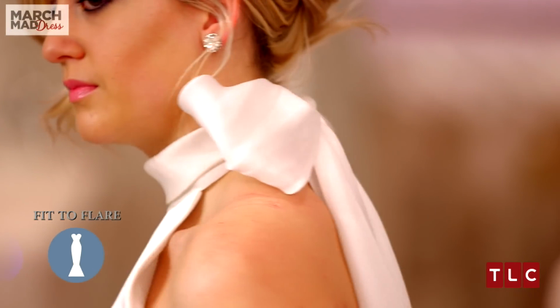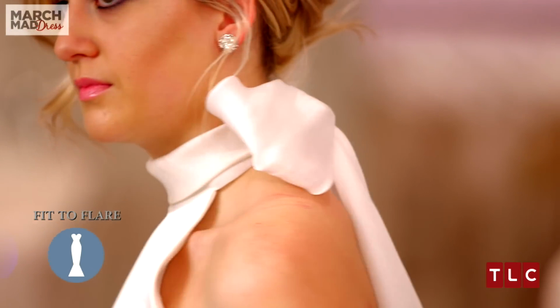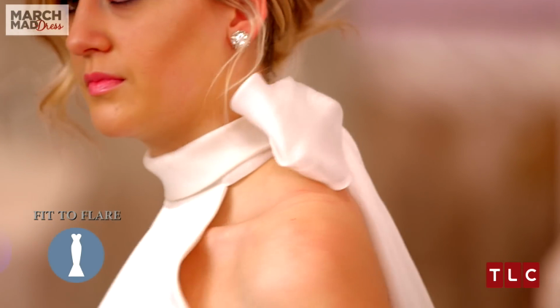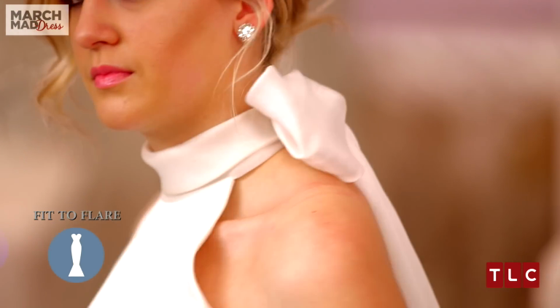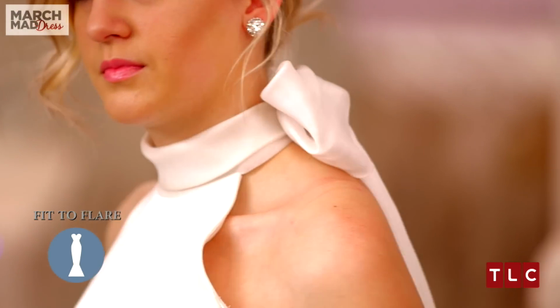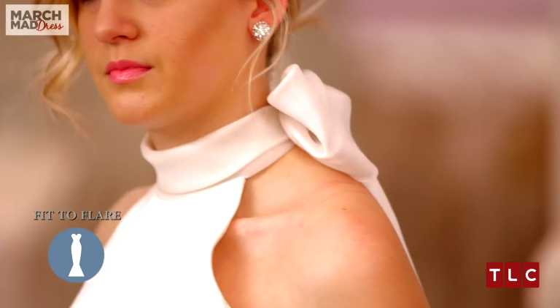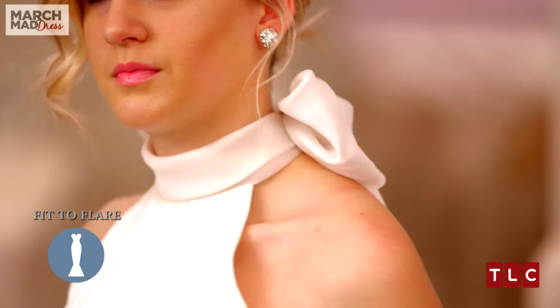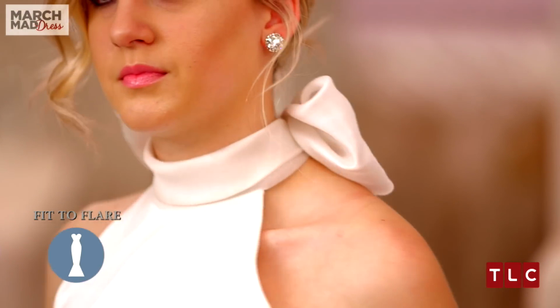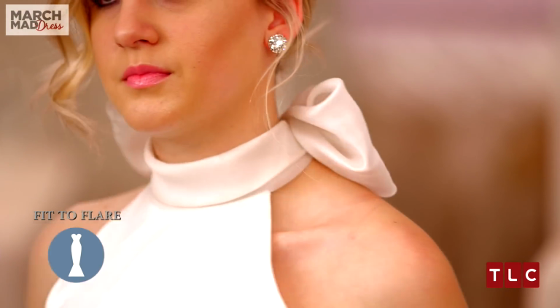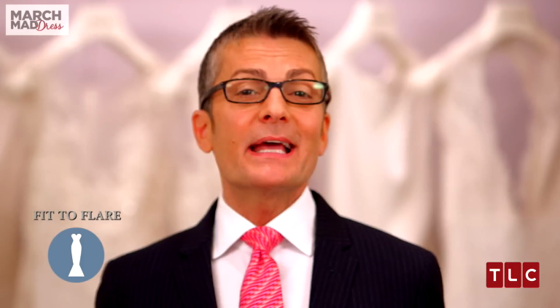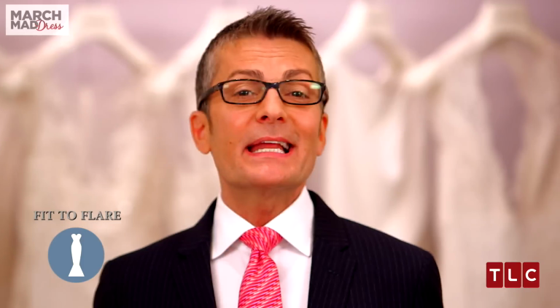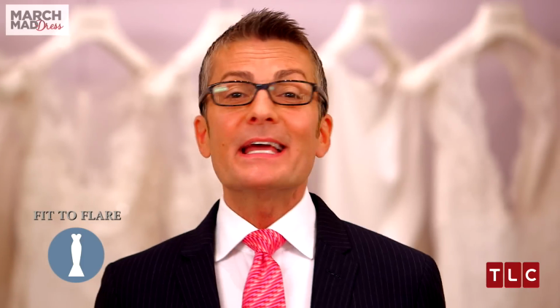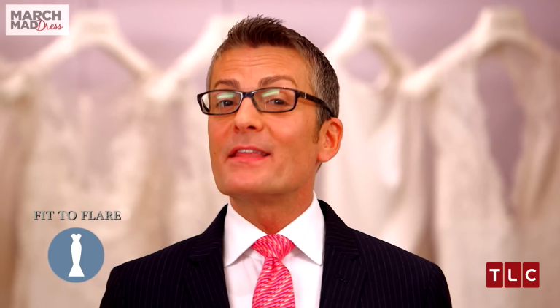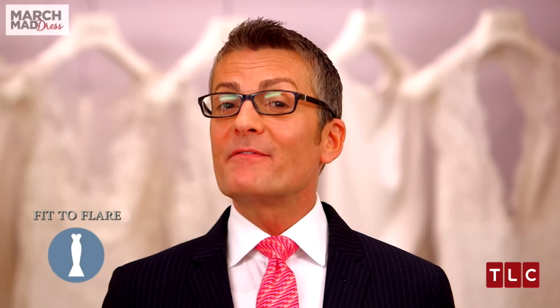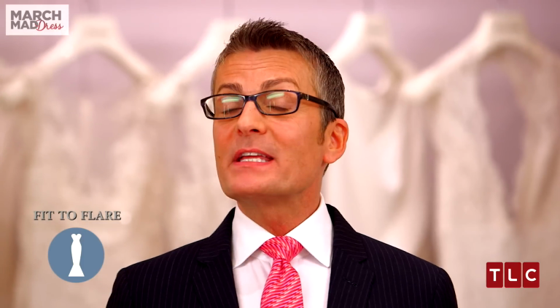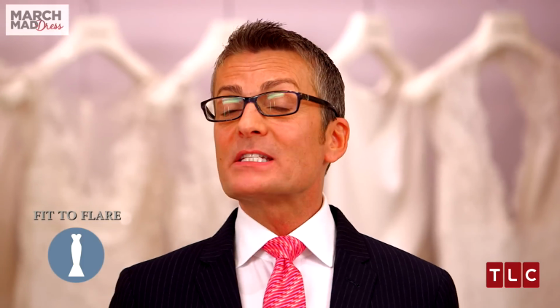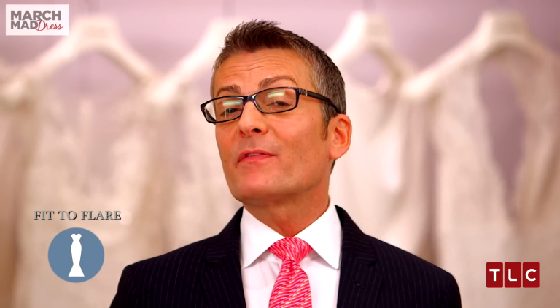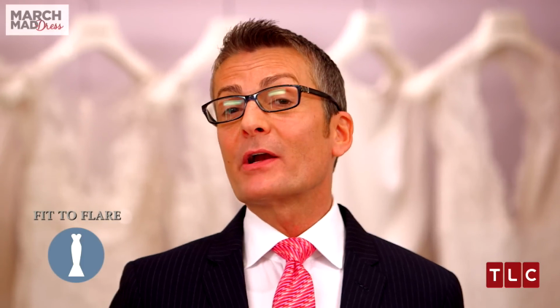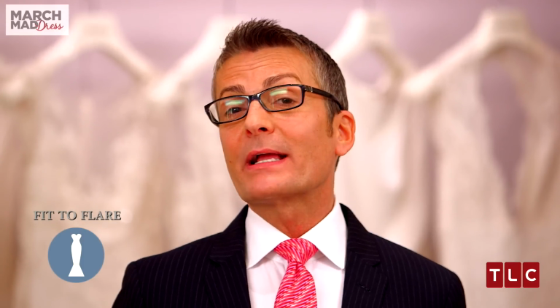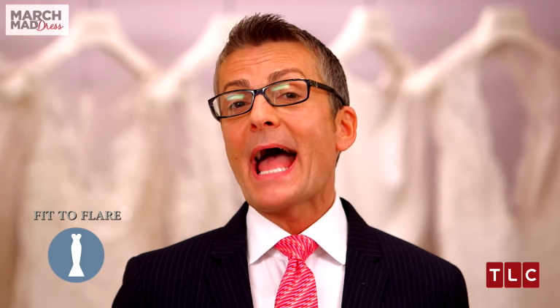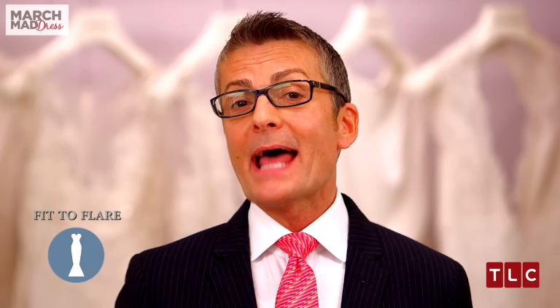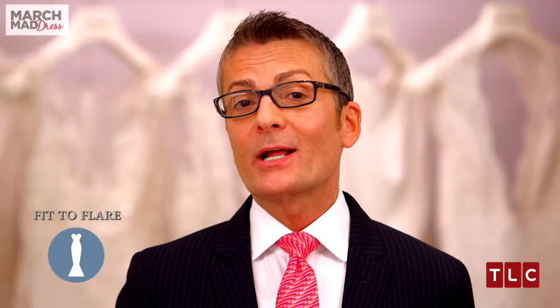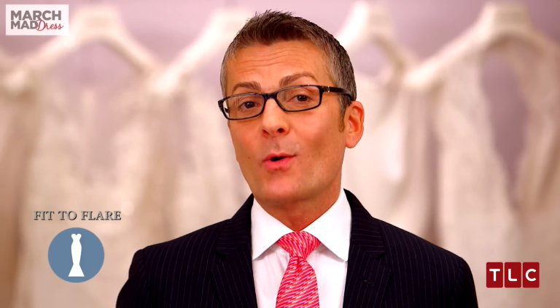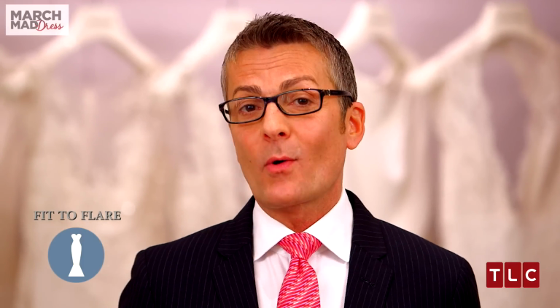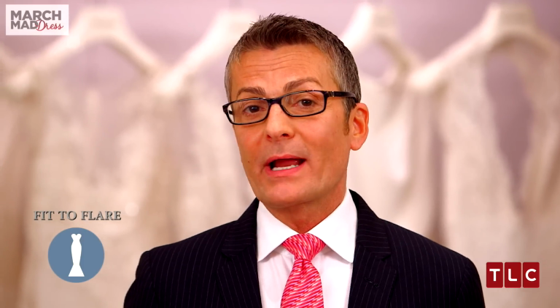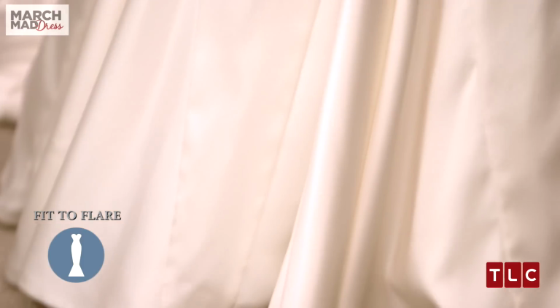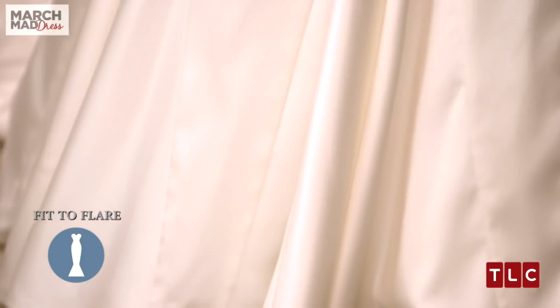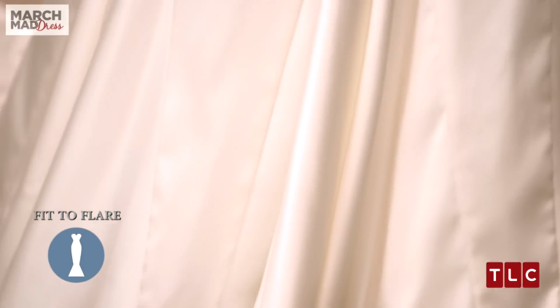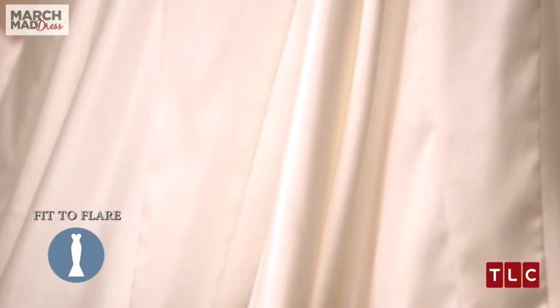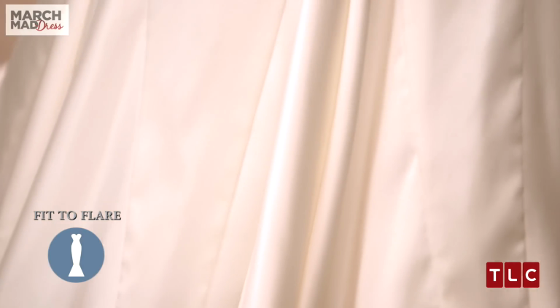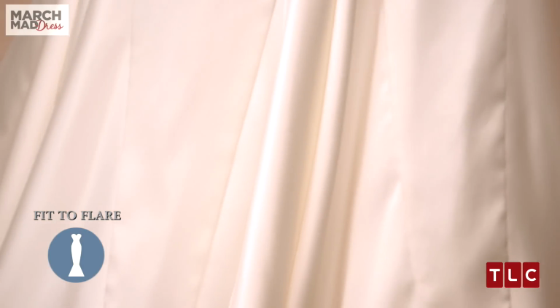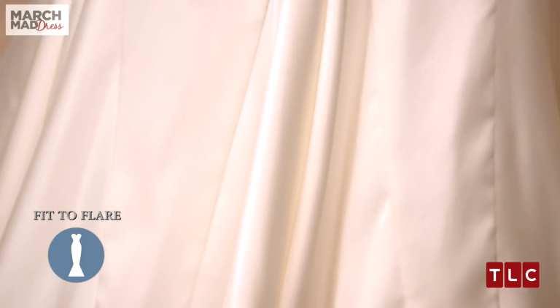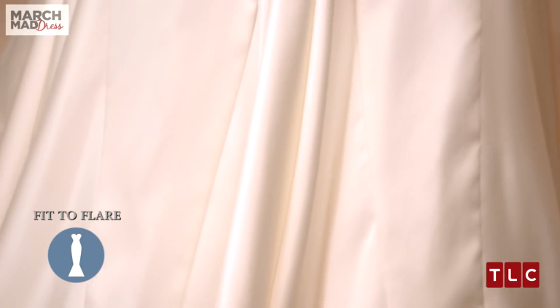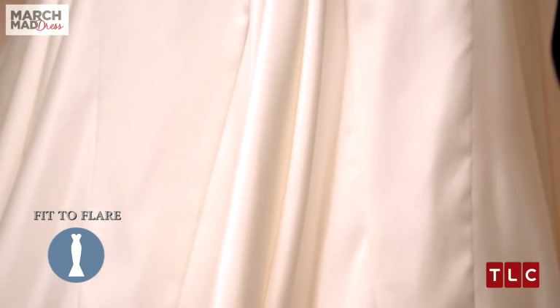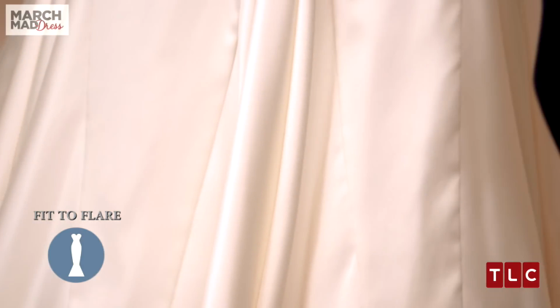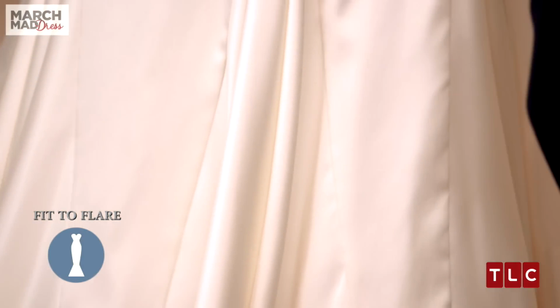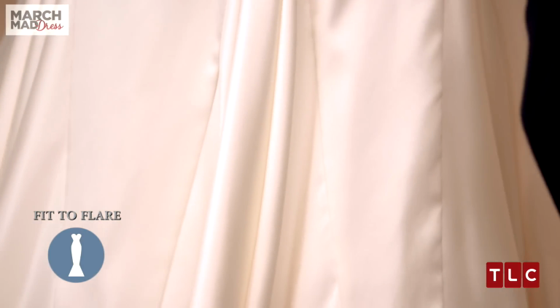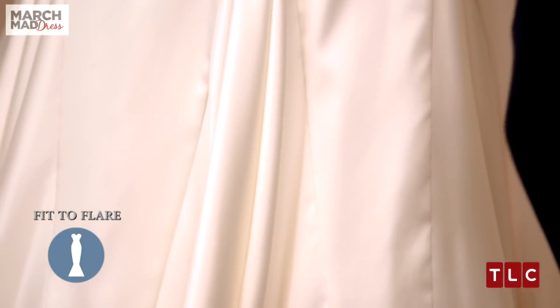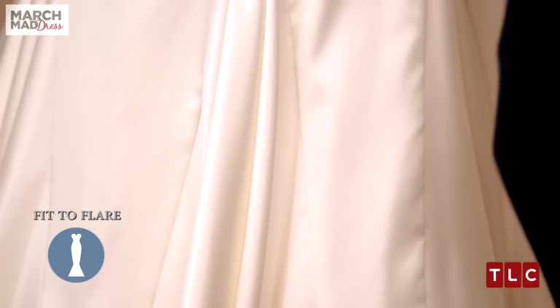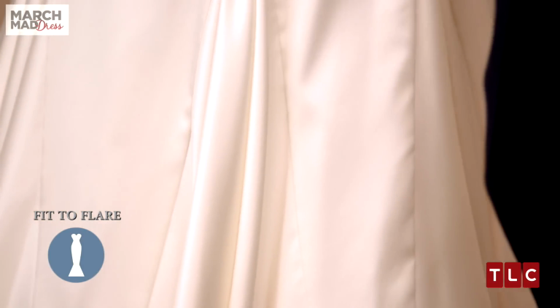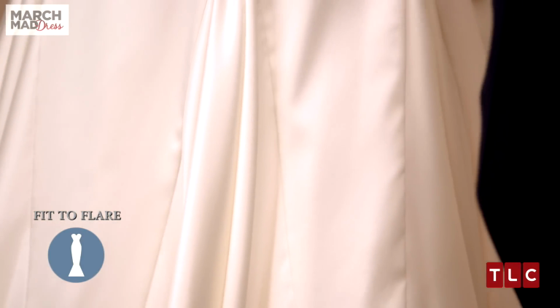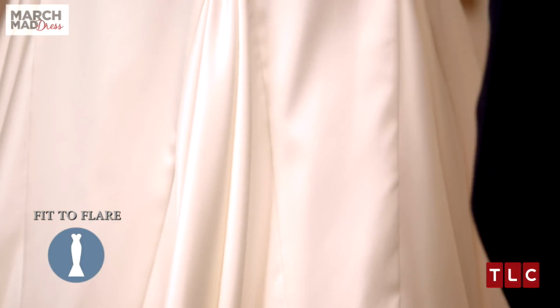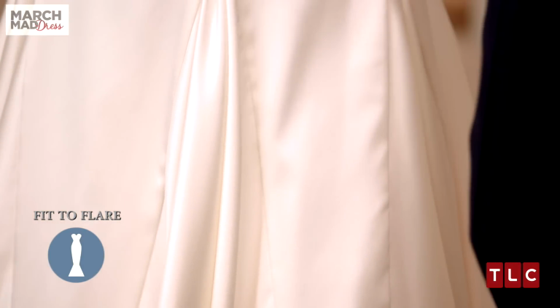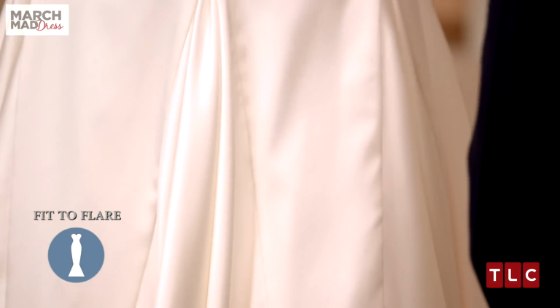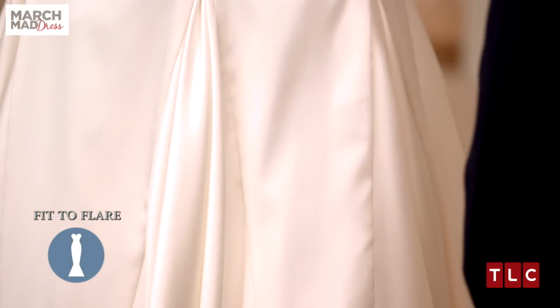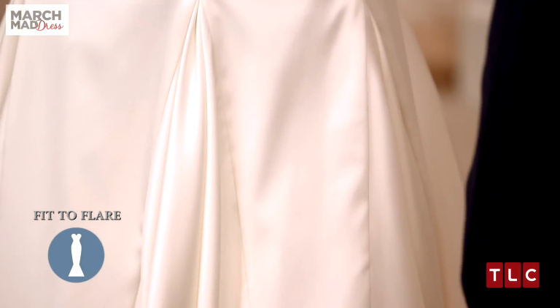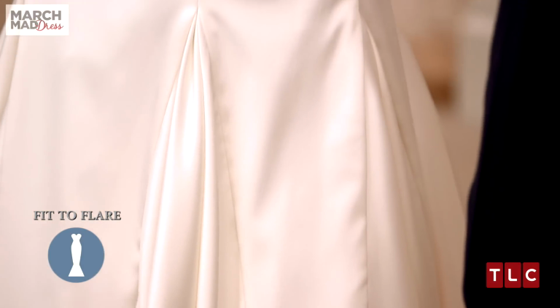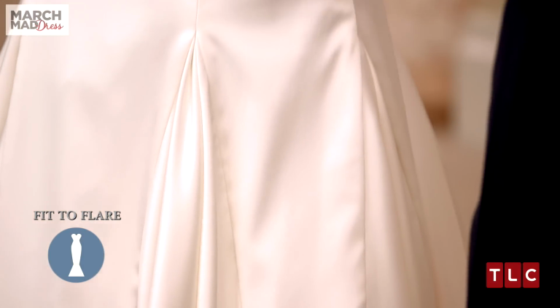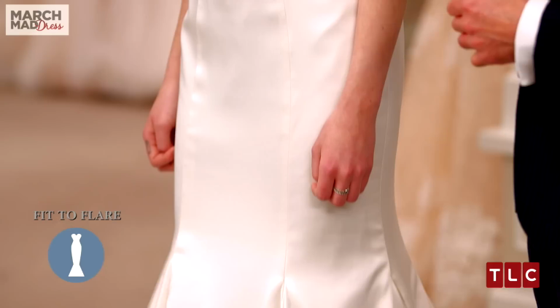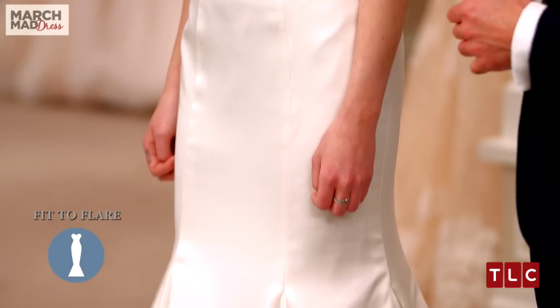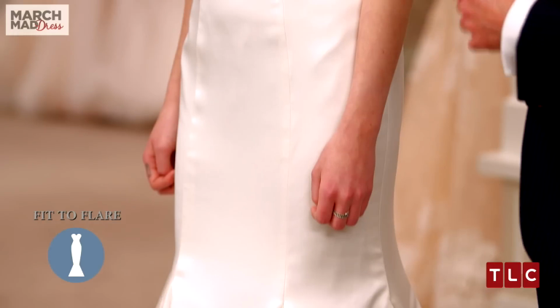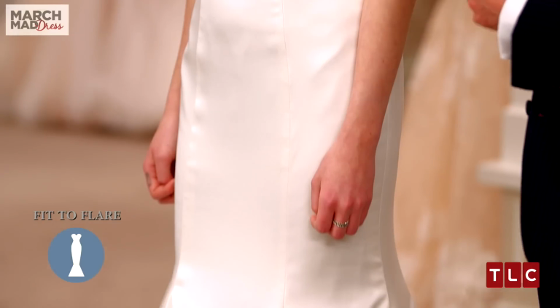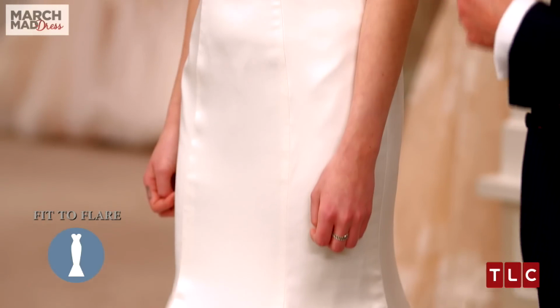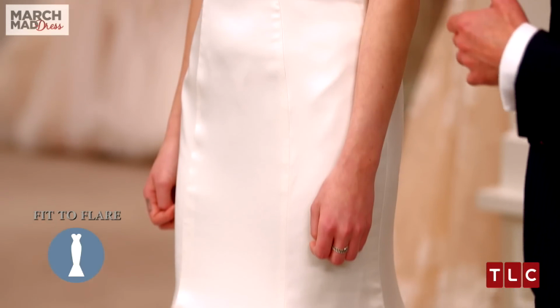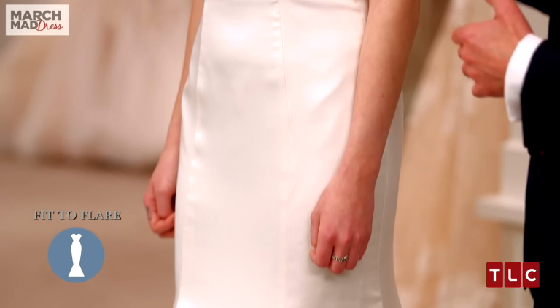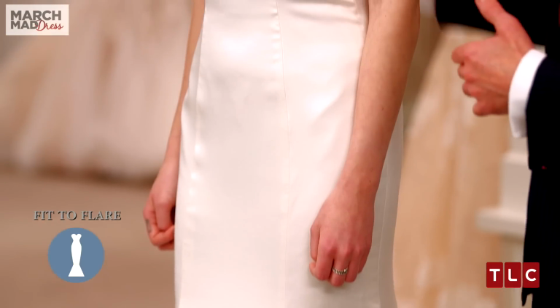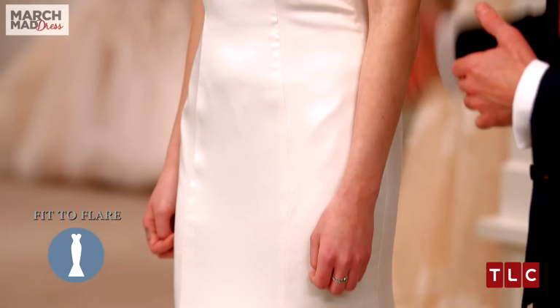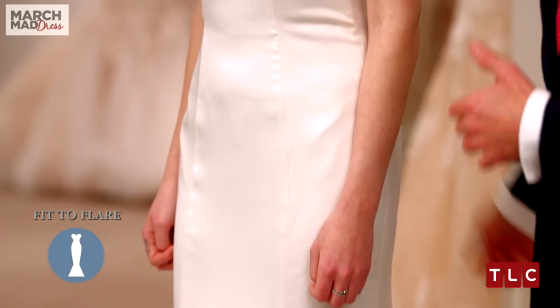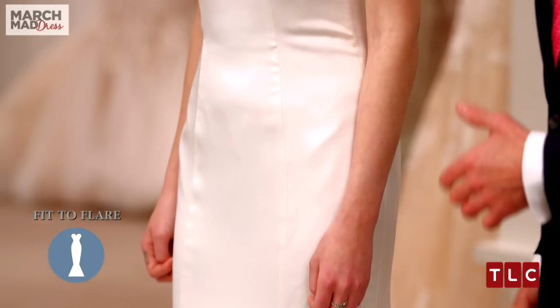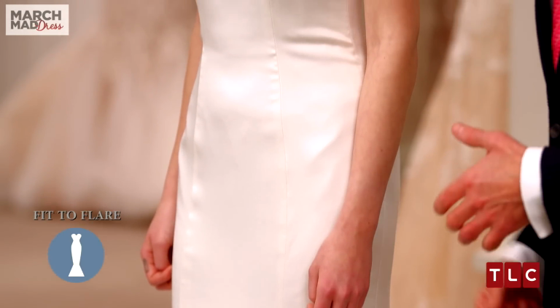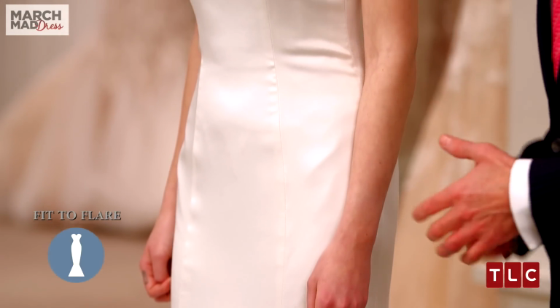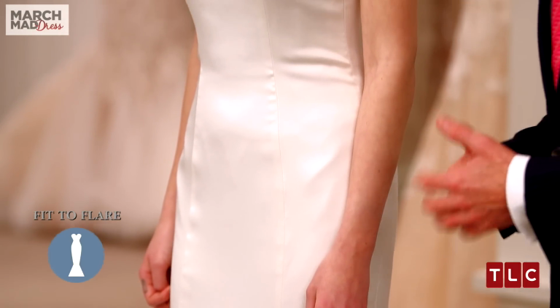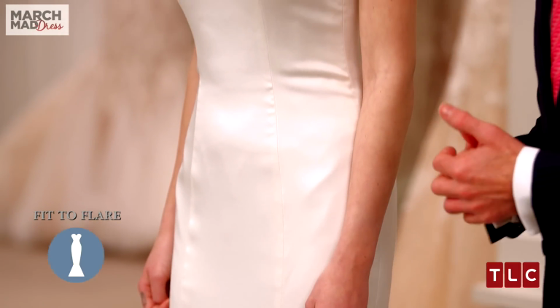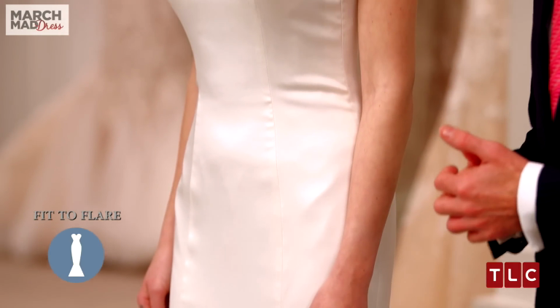With so much variety in the Fit to Flare category, this dress is that understated, simple, elegant dress.